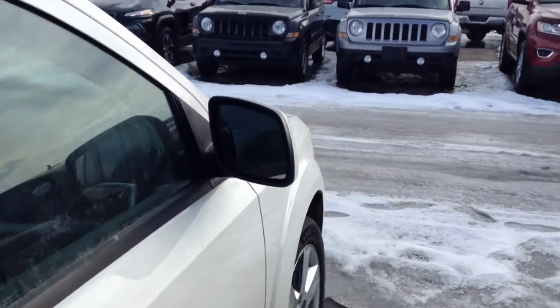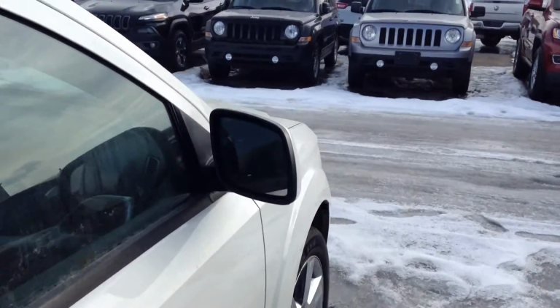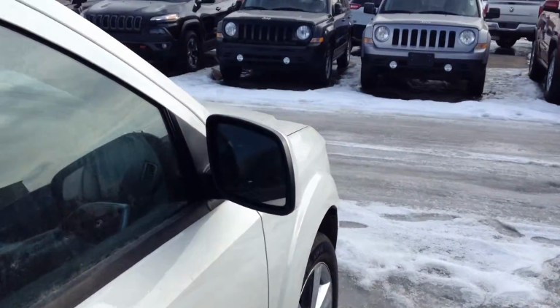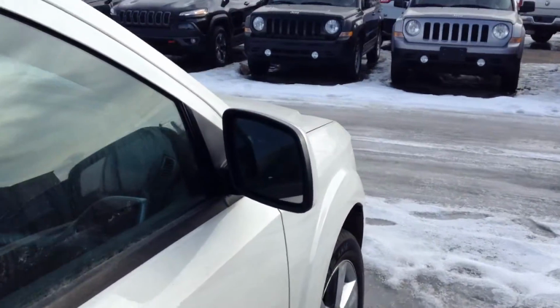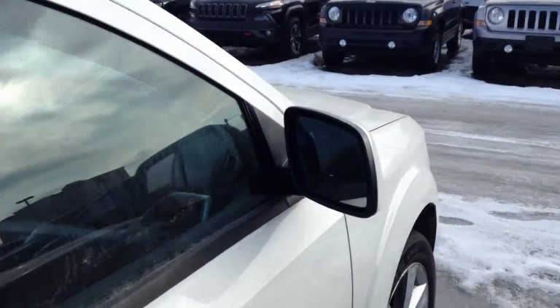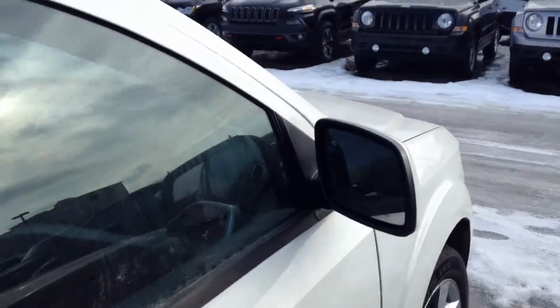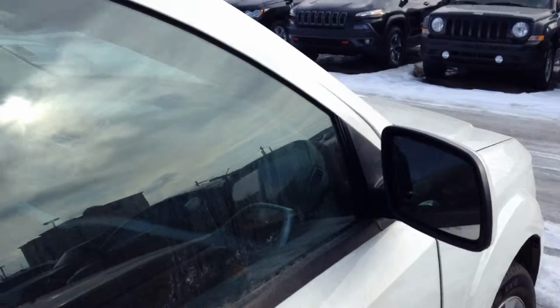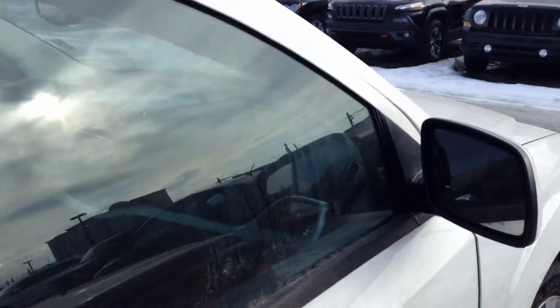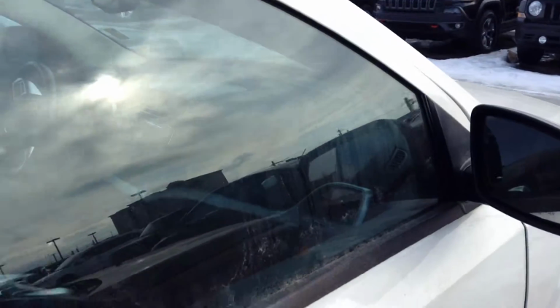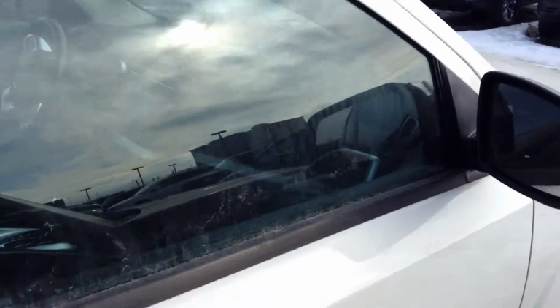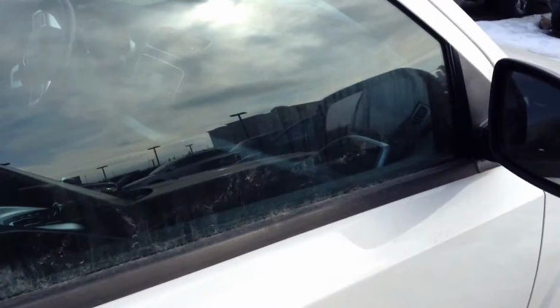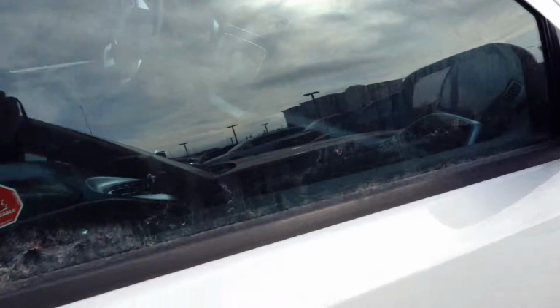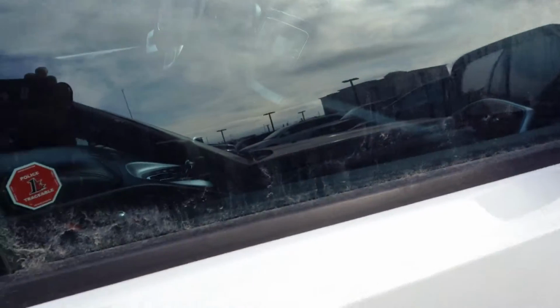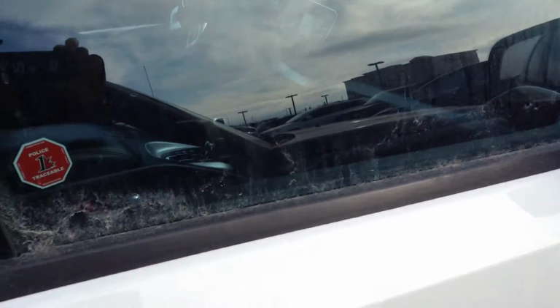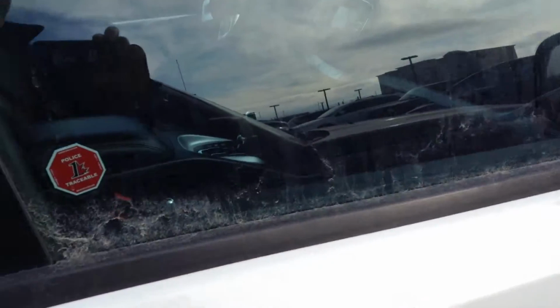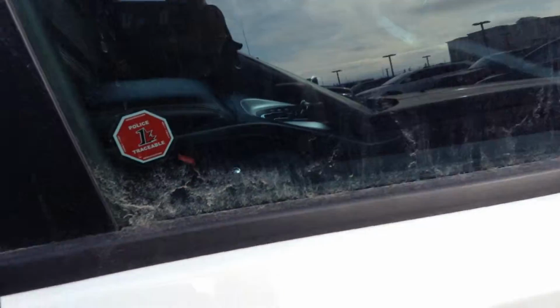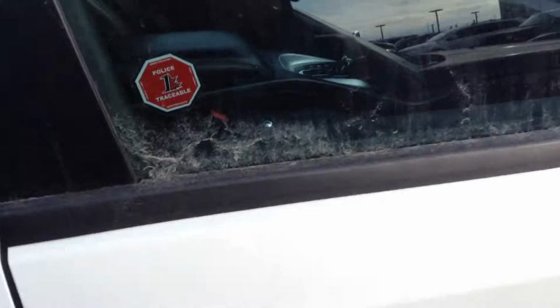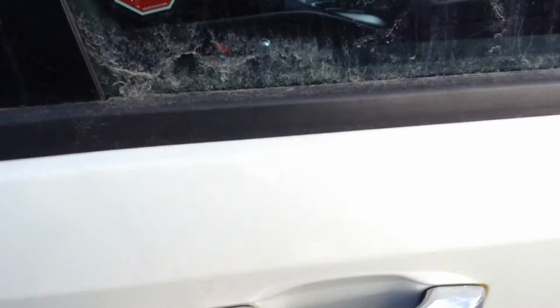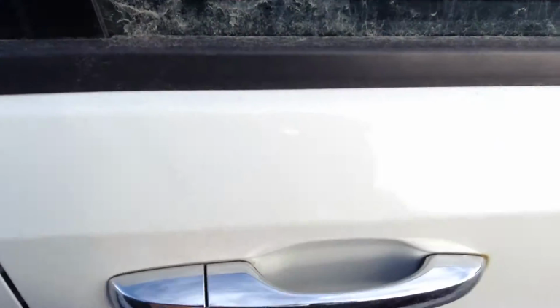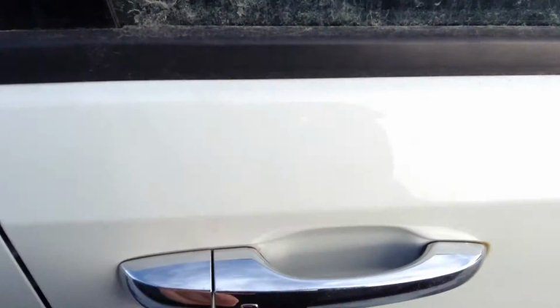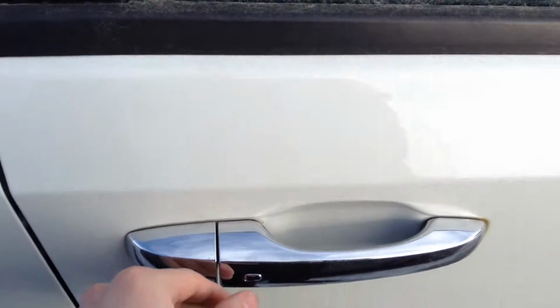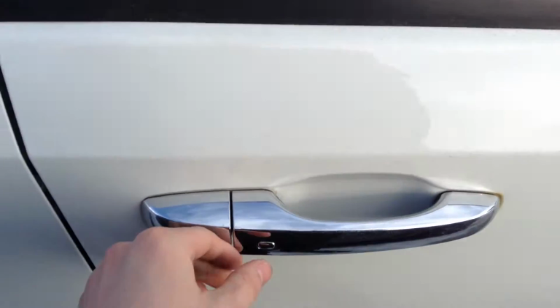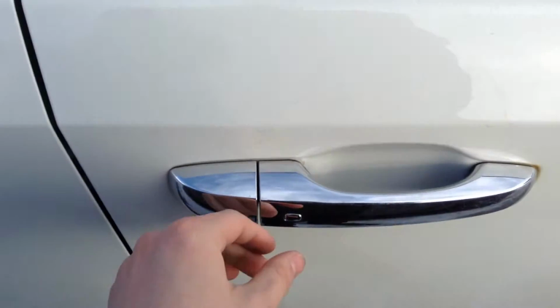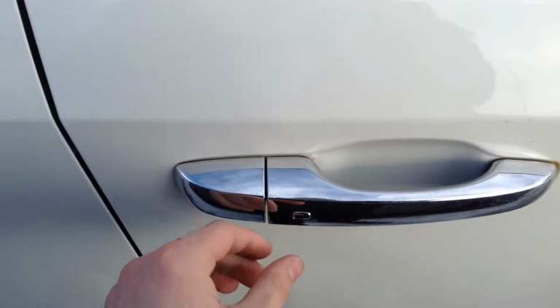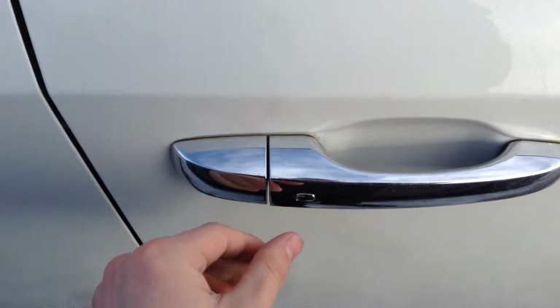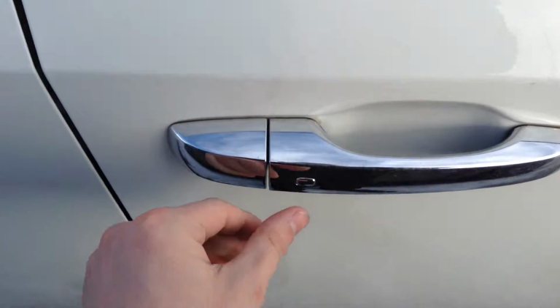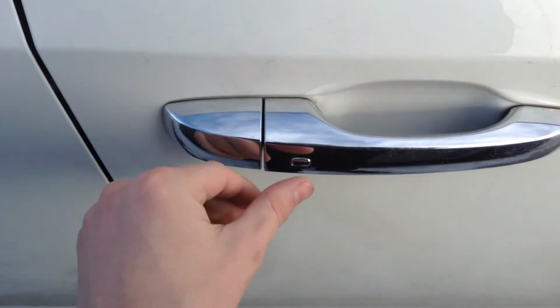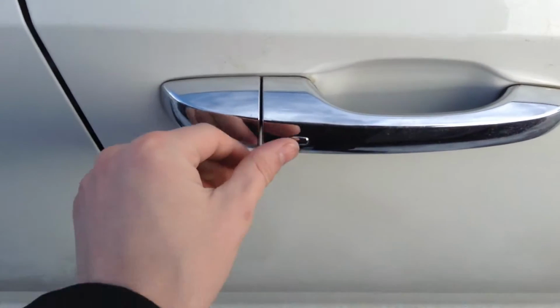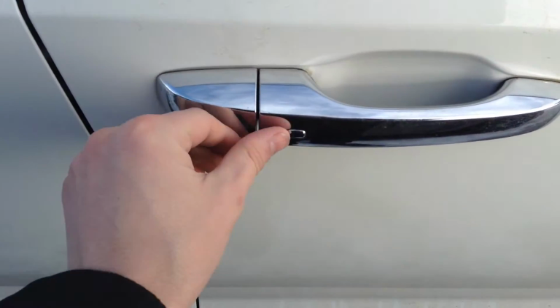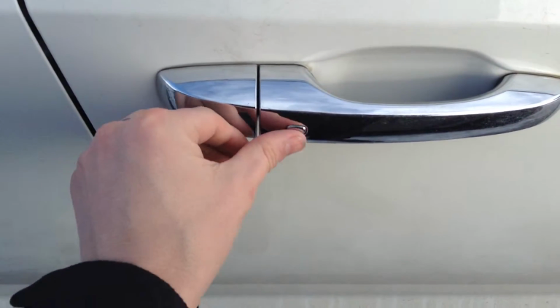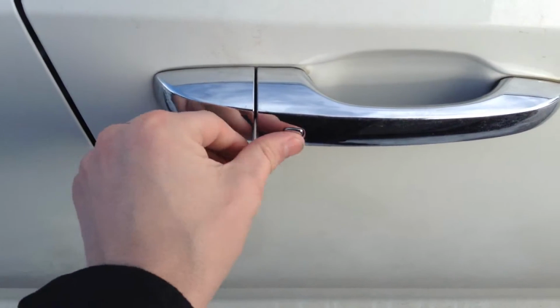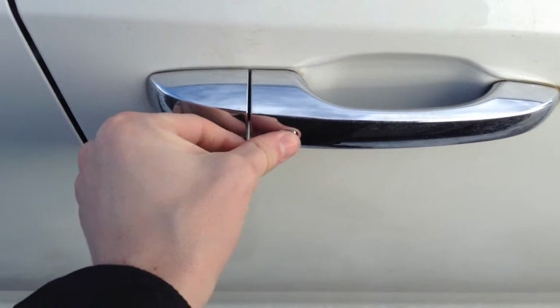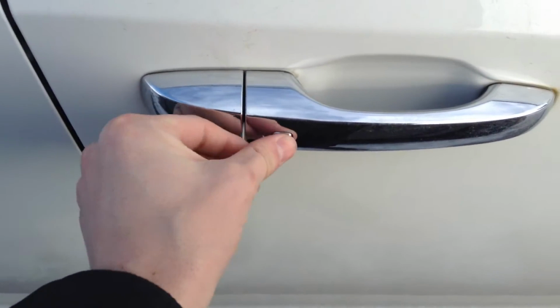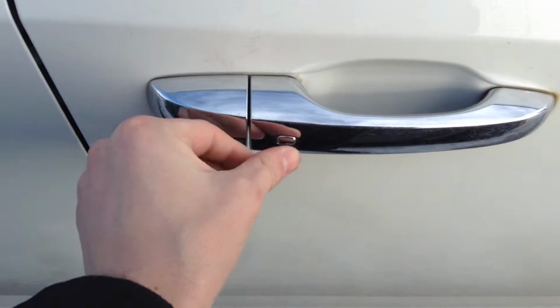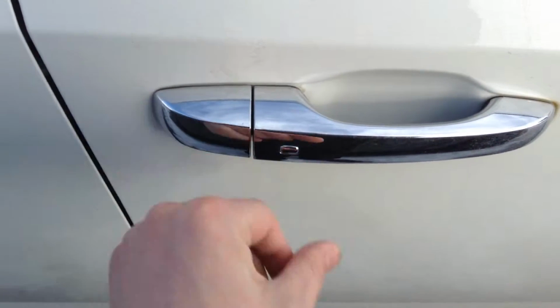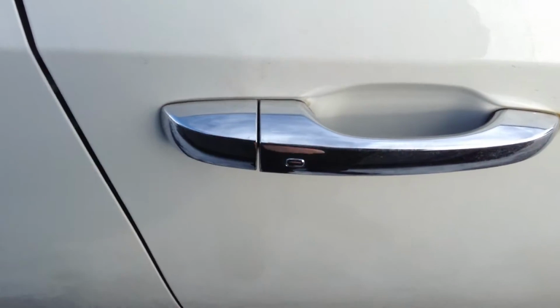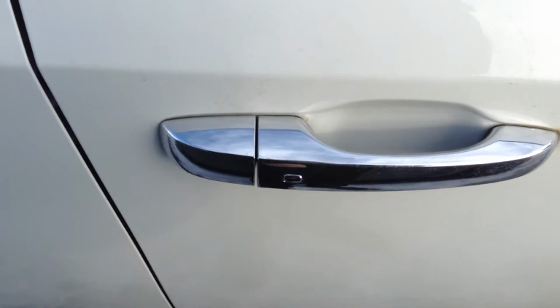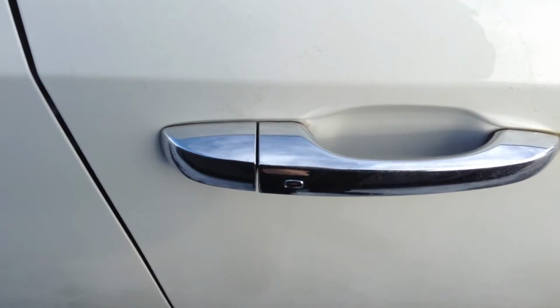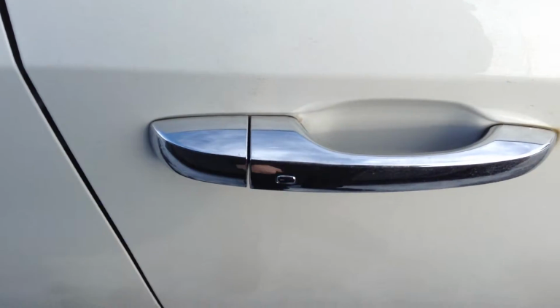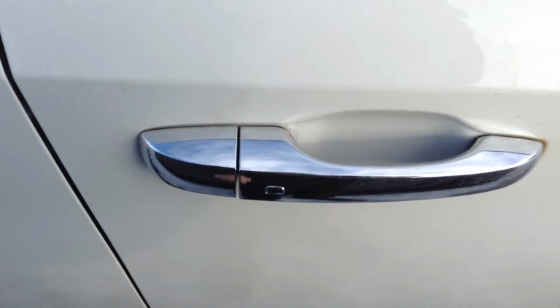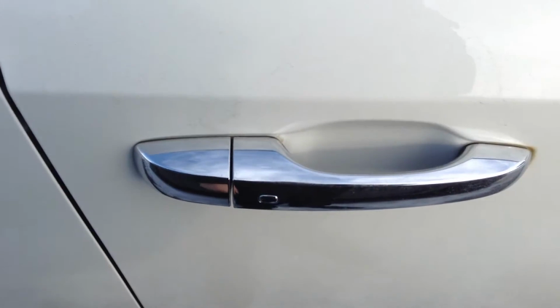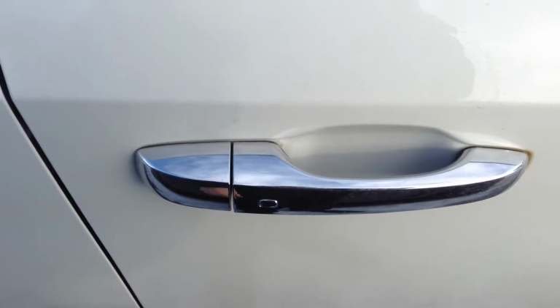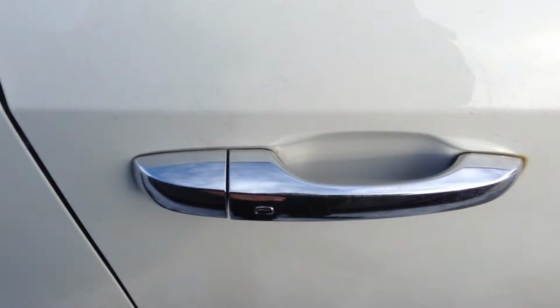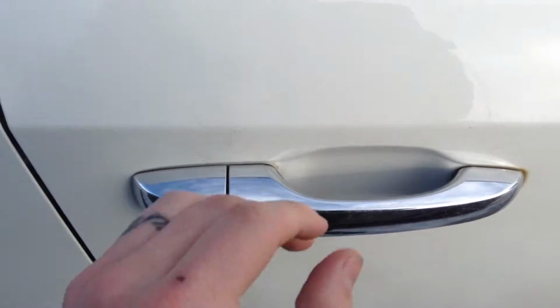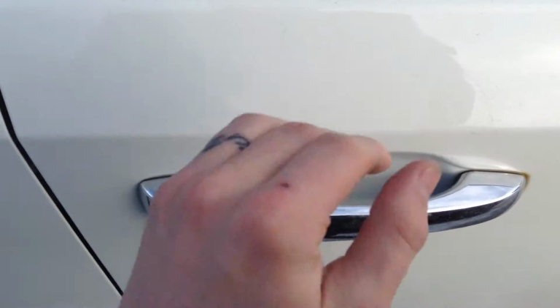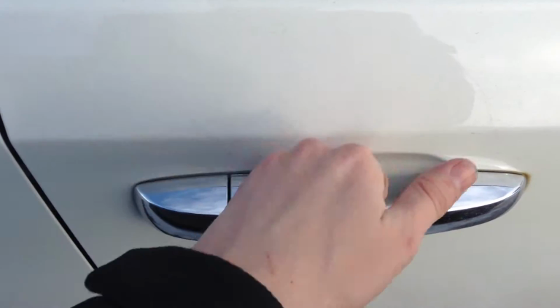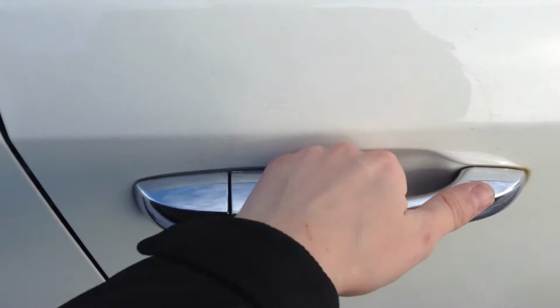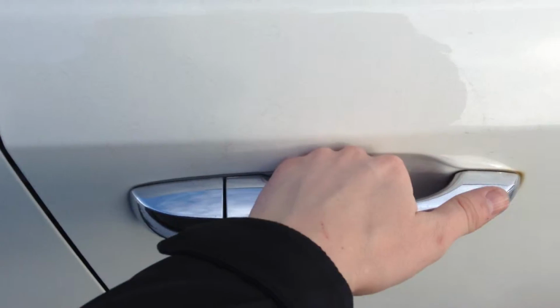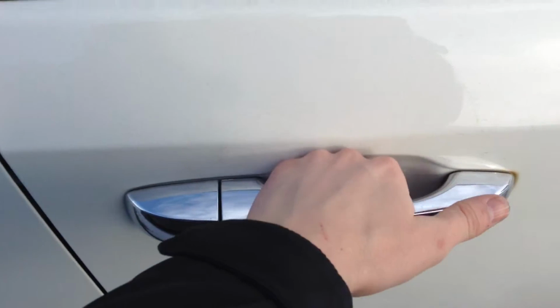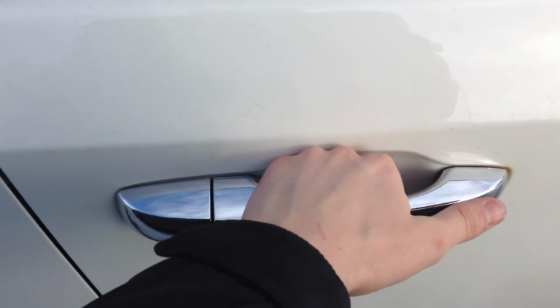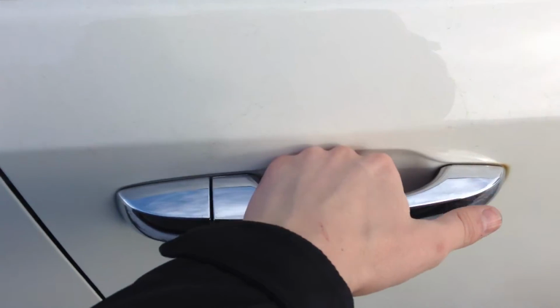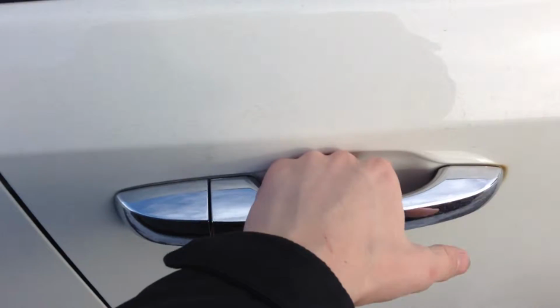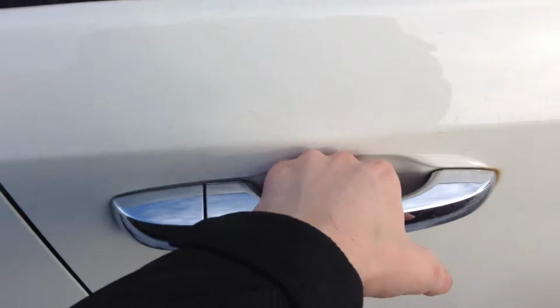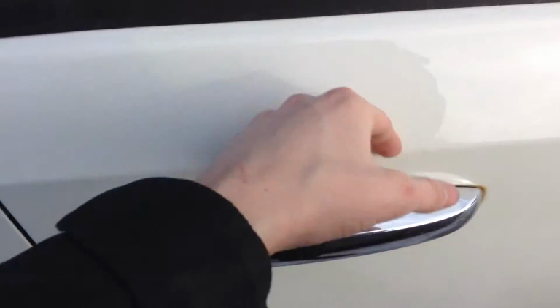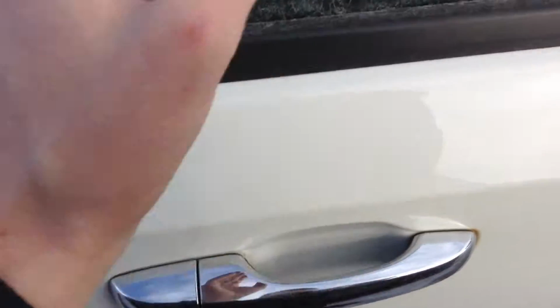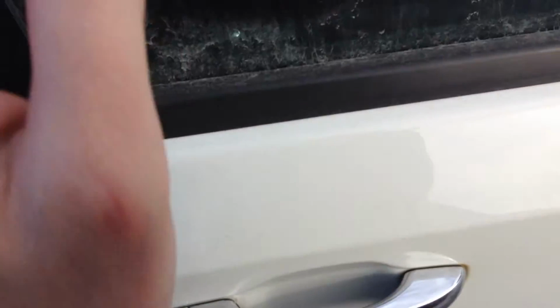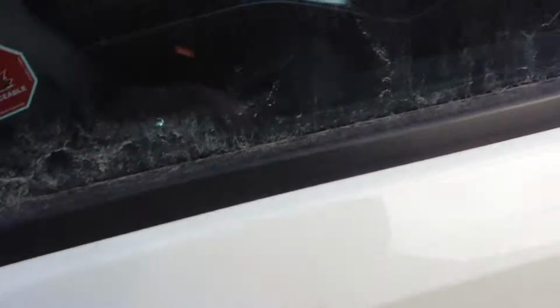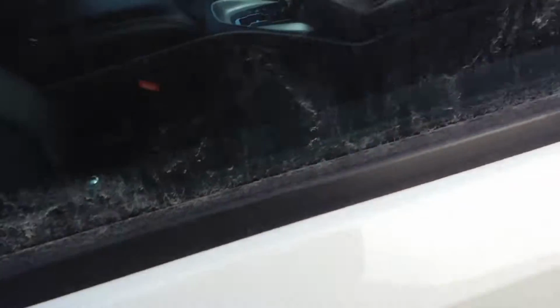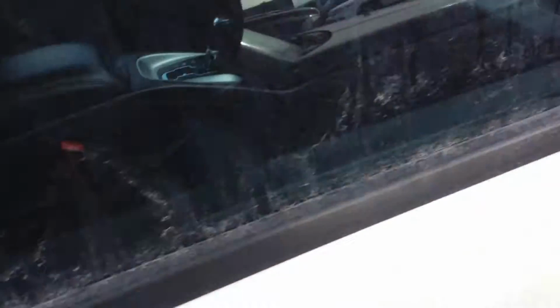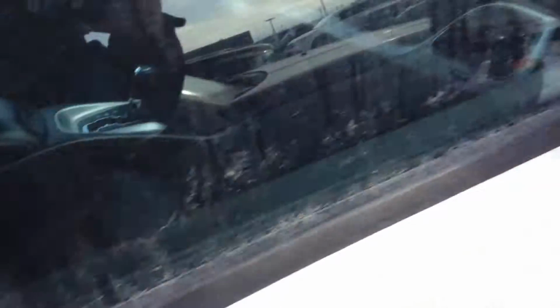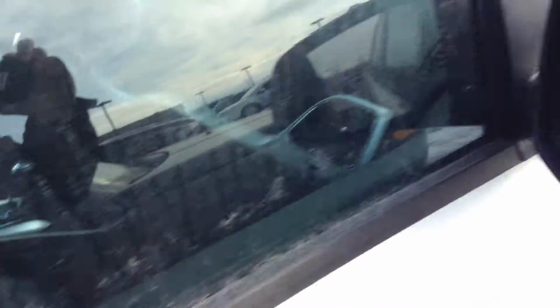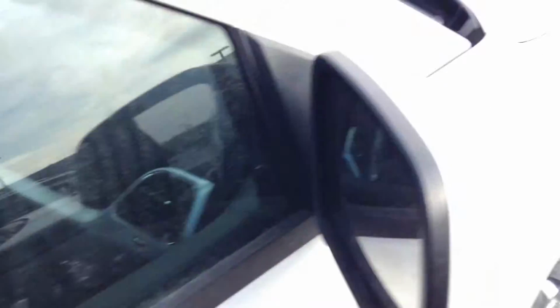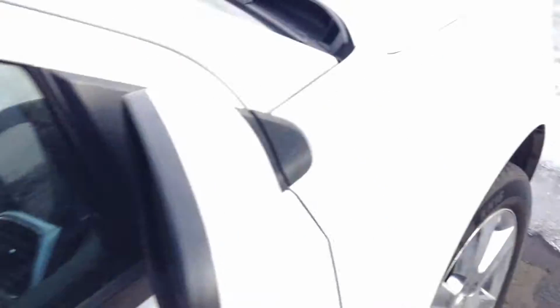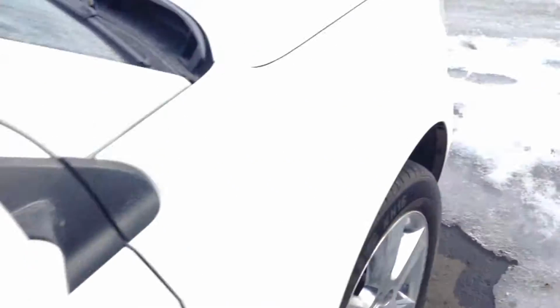We'll hop in the front here. It's got your convenience package, so you can just hit this button, it'll lock all the doors, and then when you put your hand in, it automatically unlocks for you.